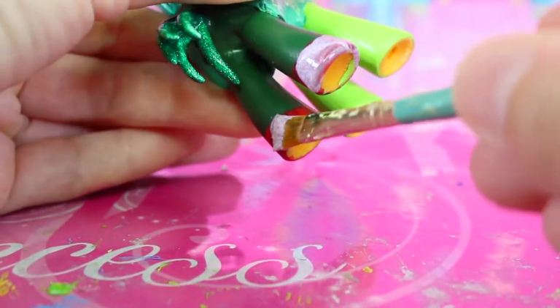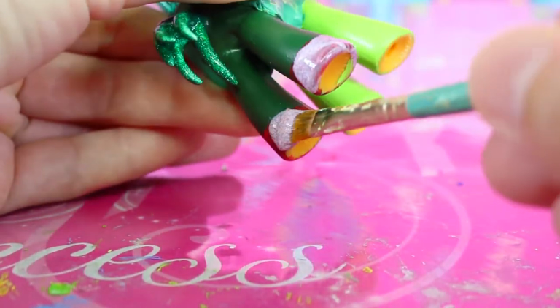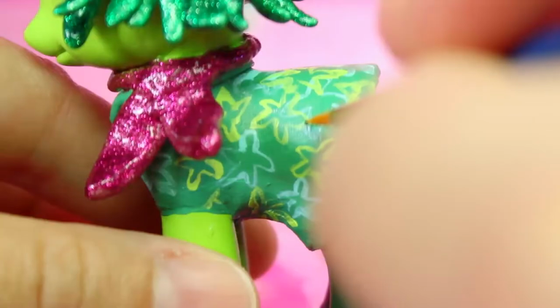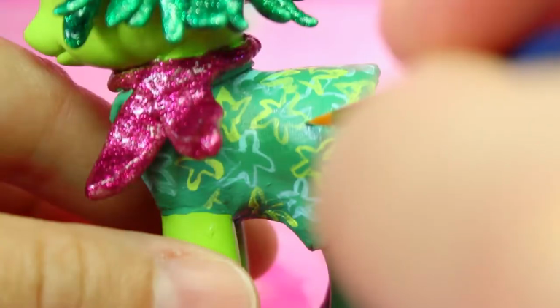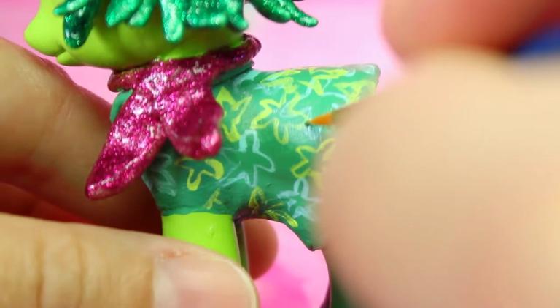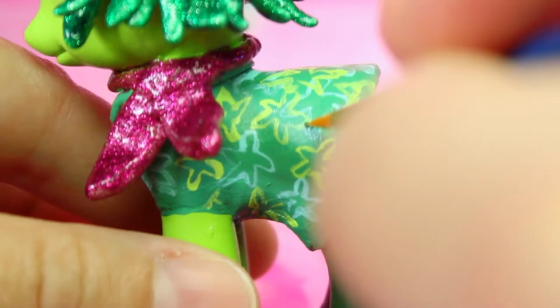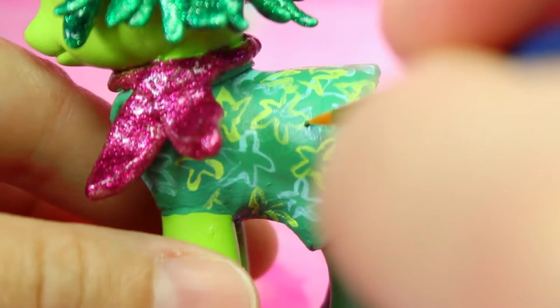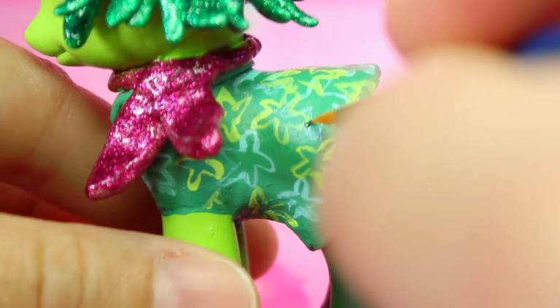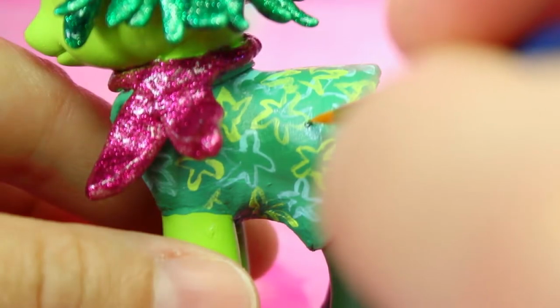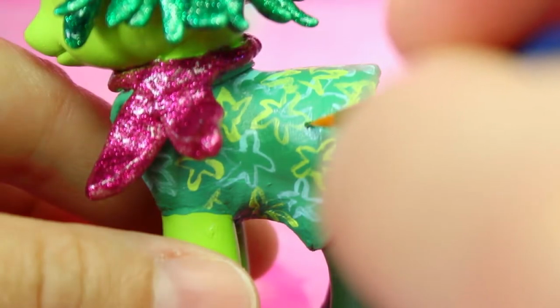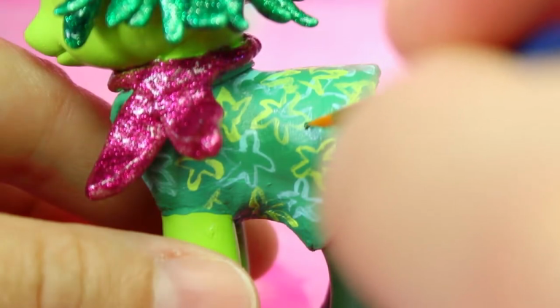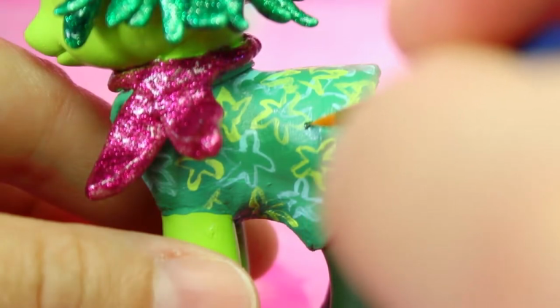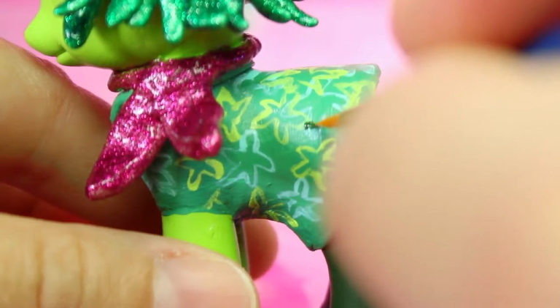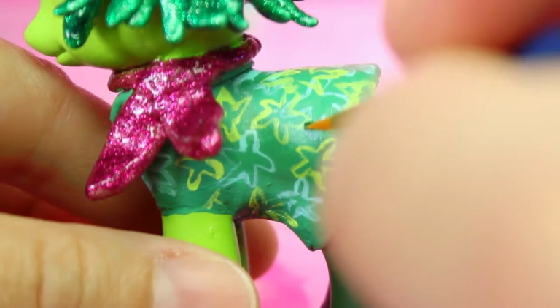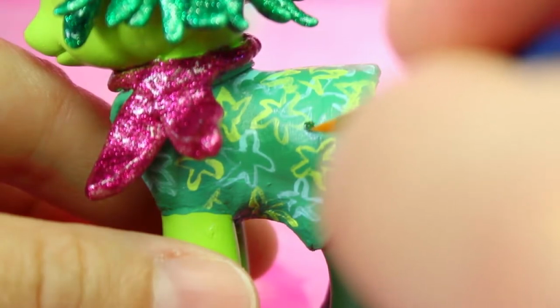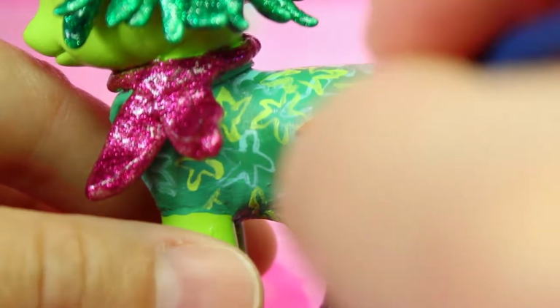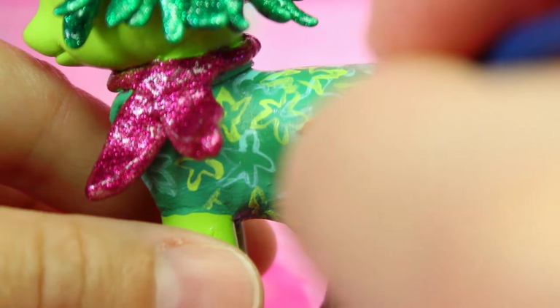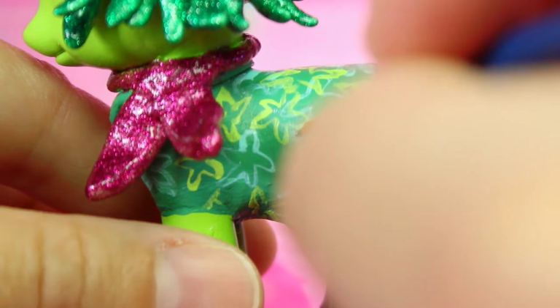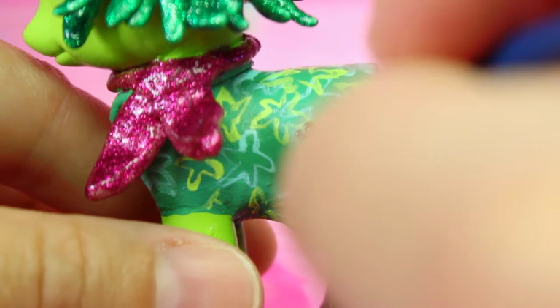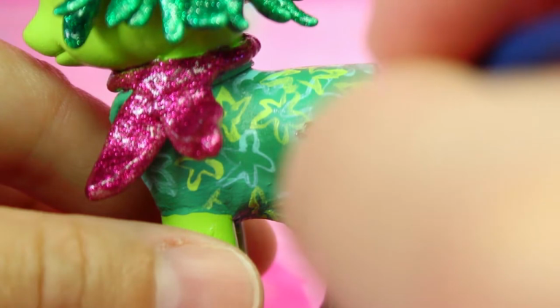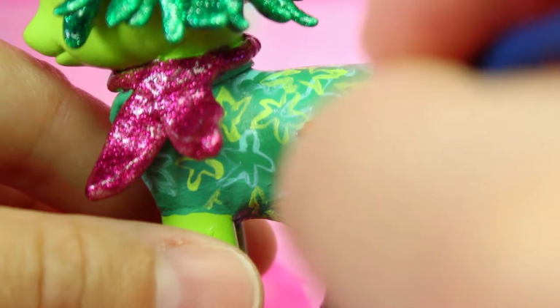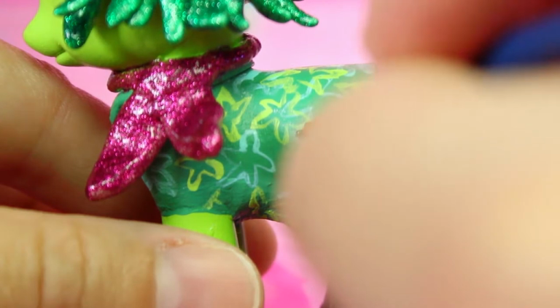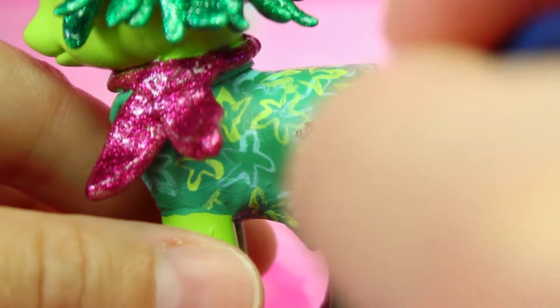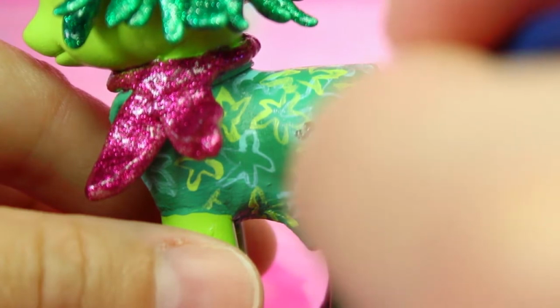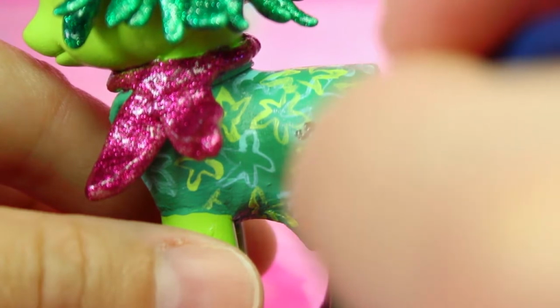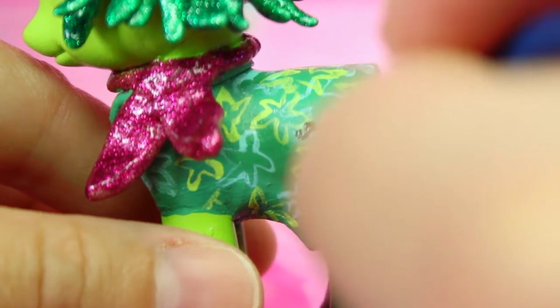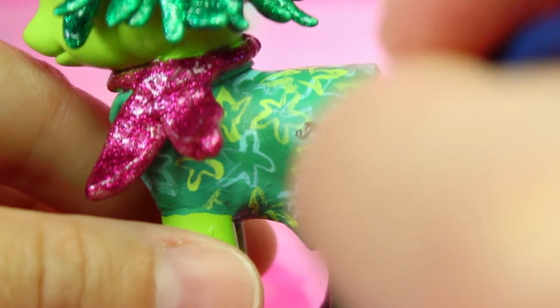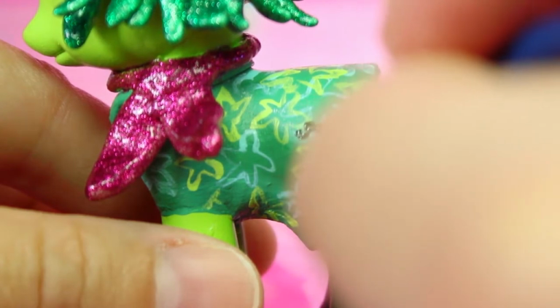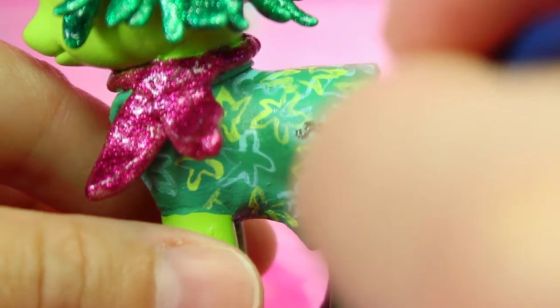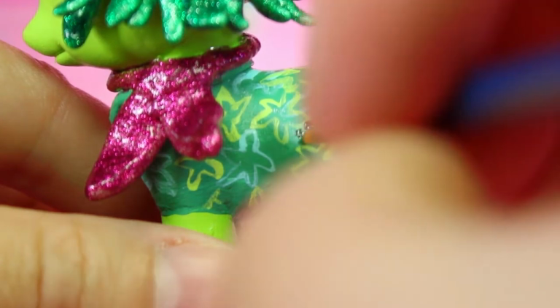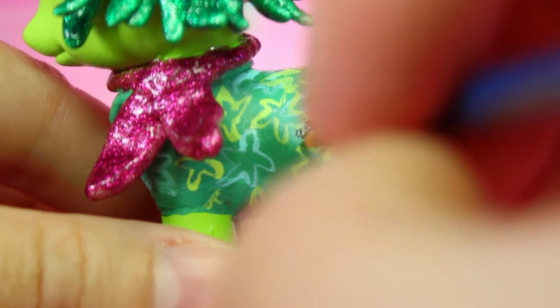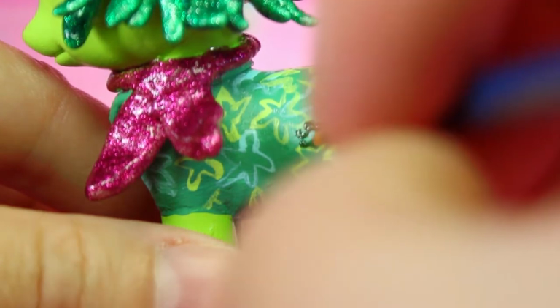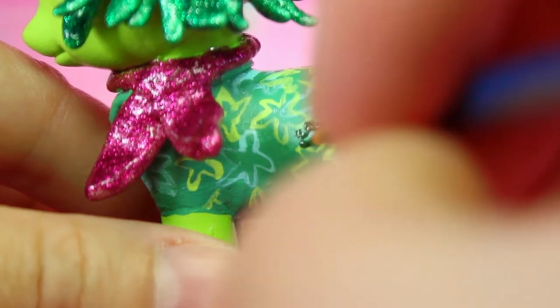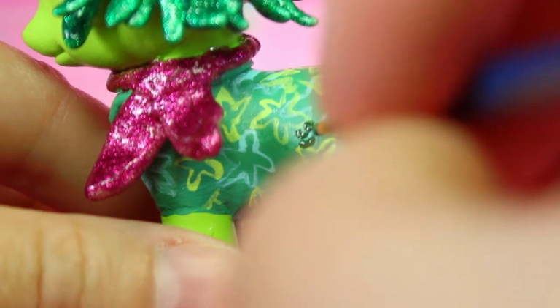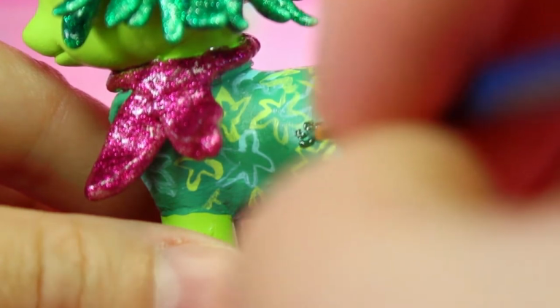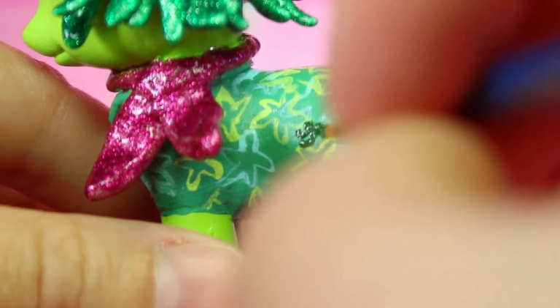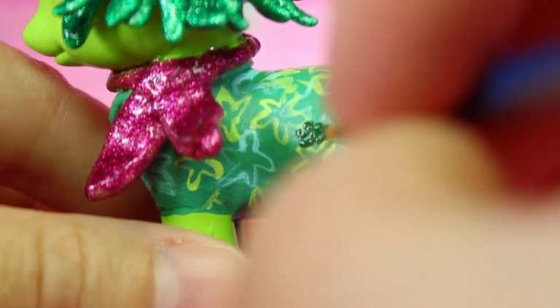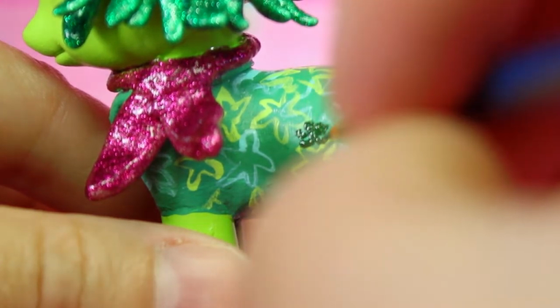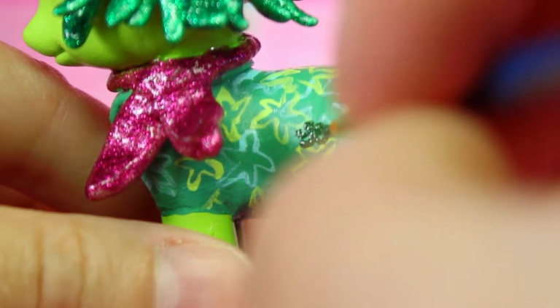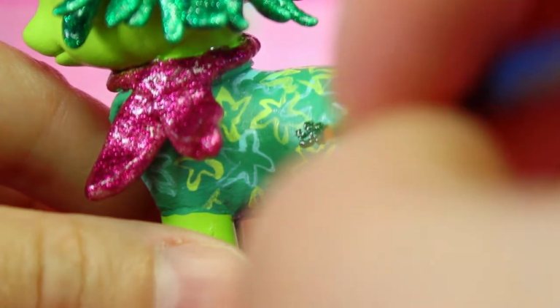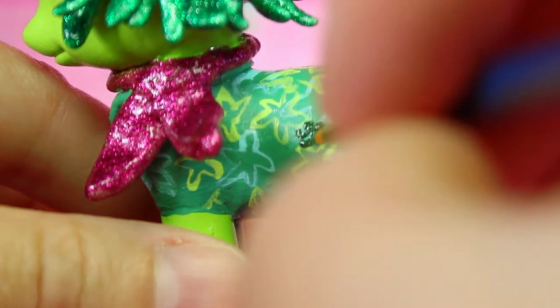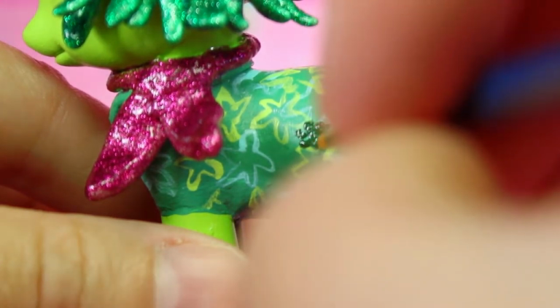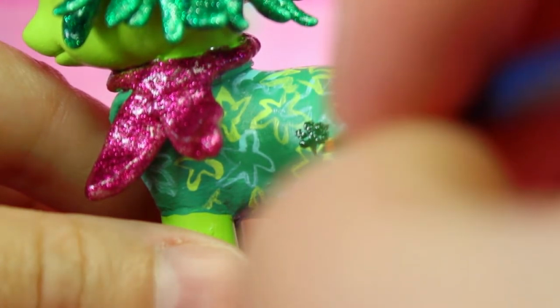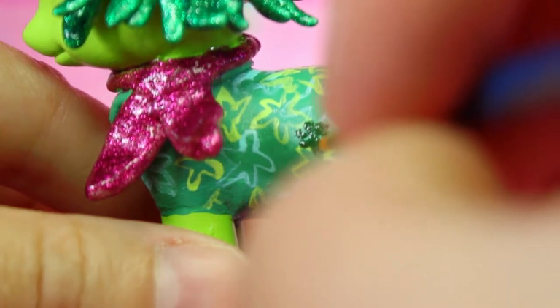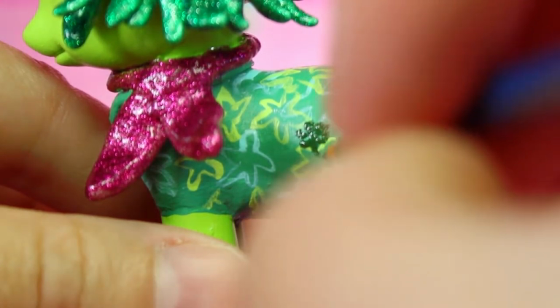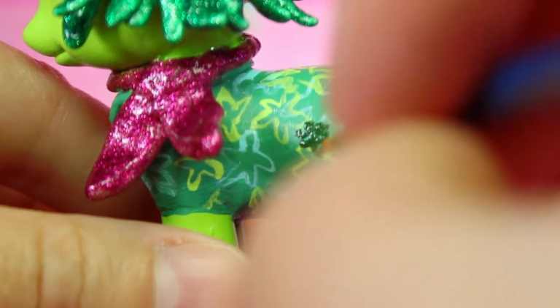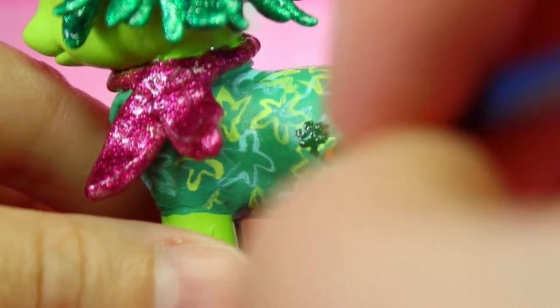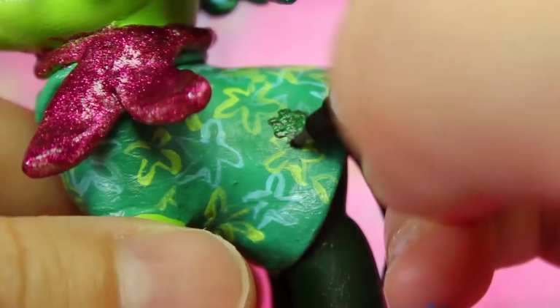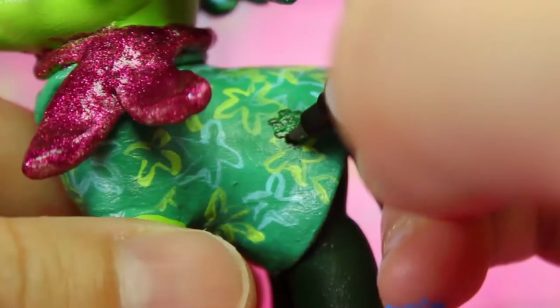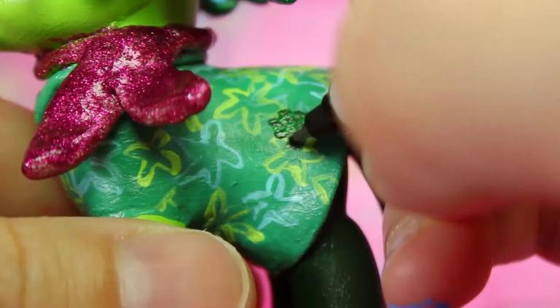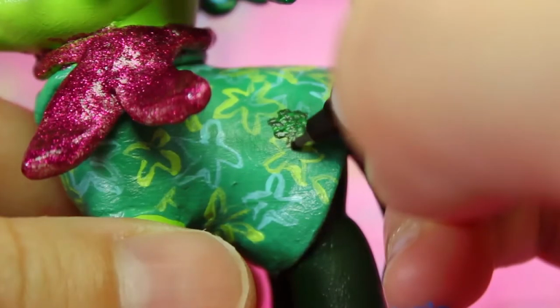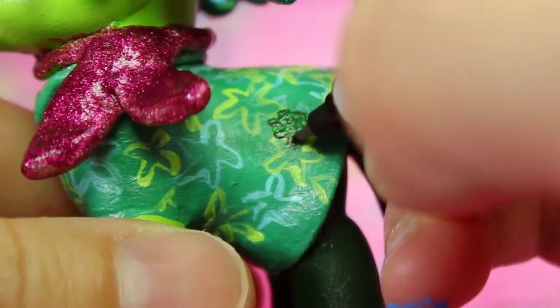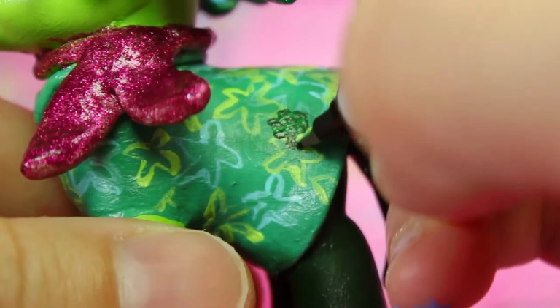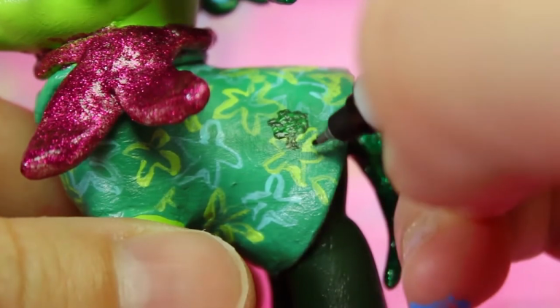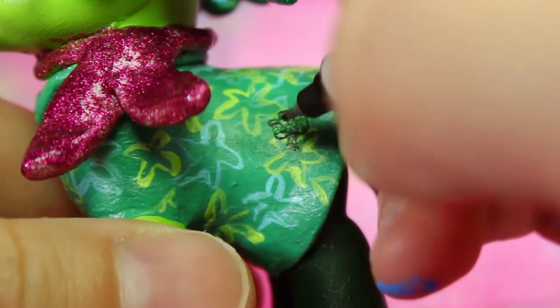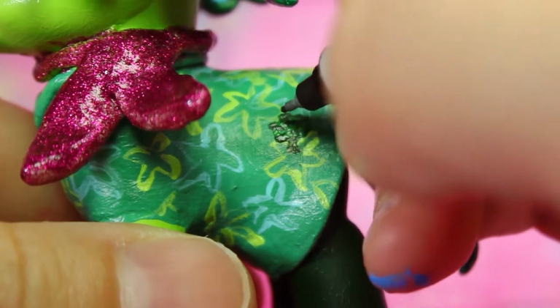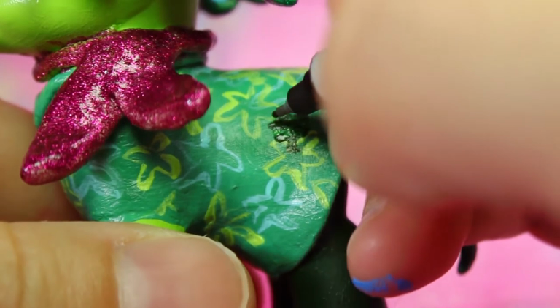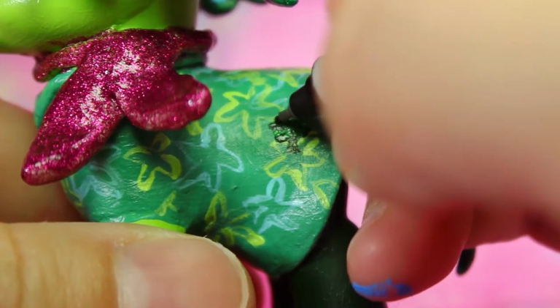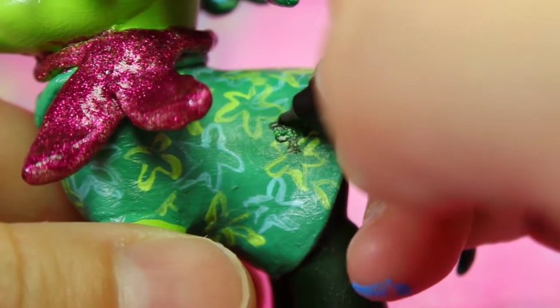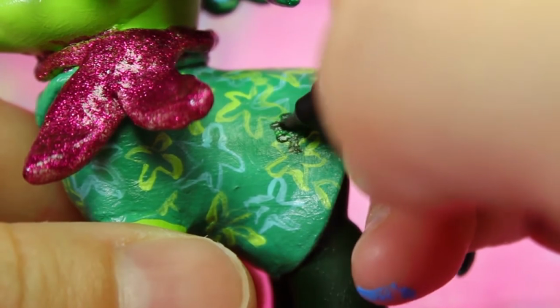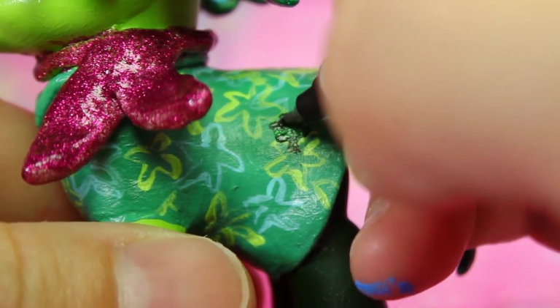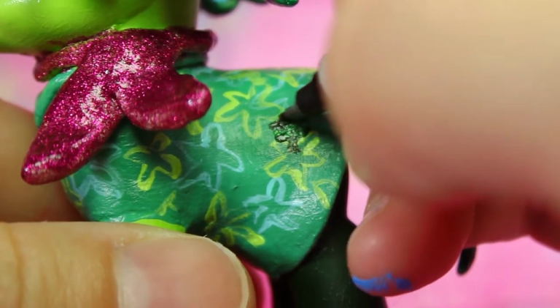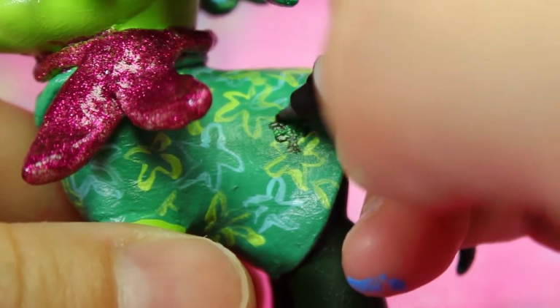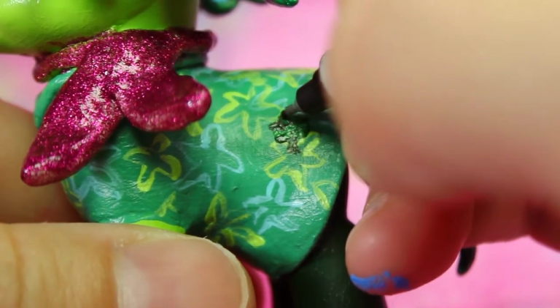For the cutie mark we're going to make a small stalk of broccoli in dark green and we'll give it some definition with a black marker.